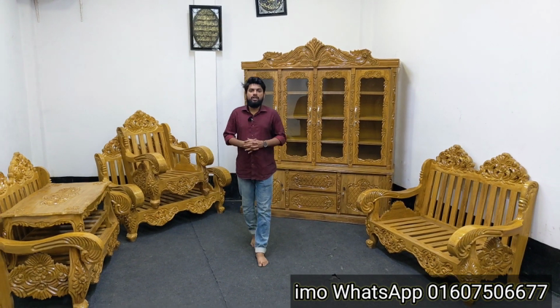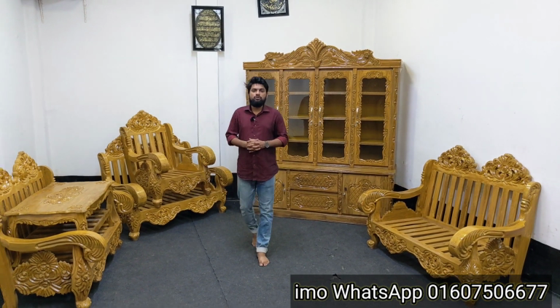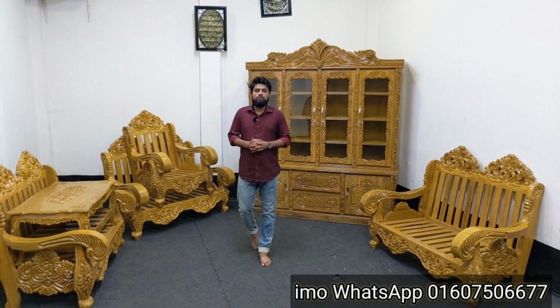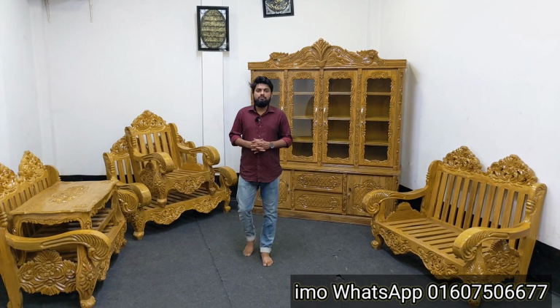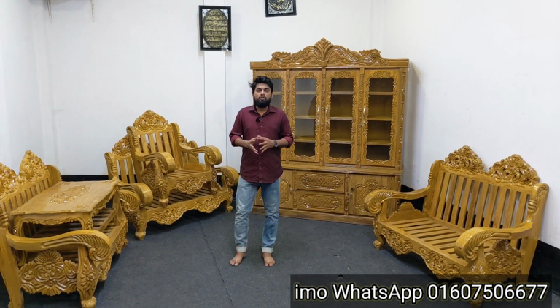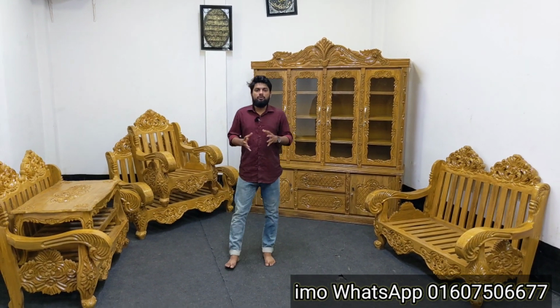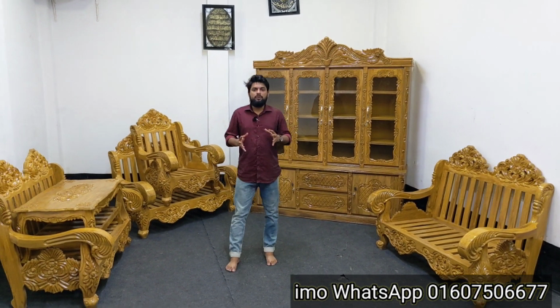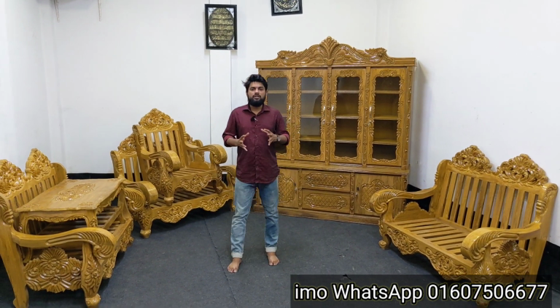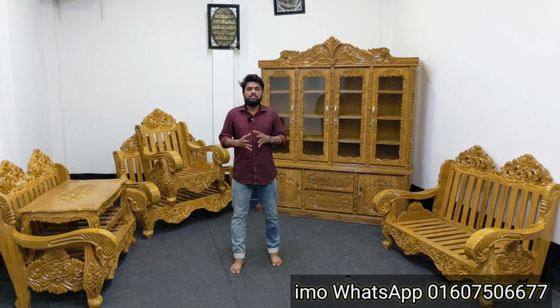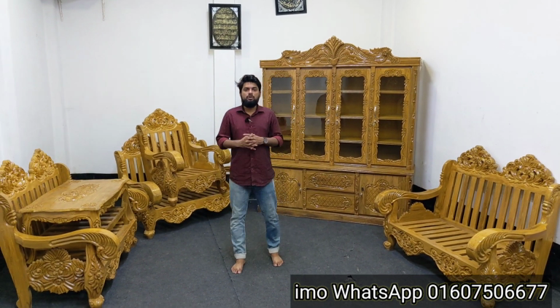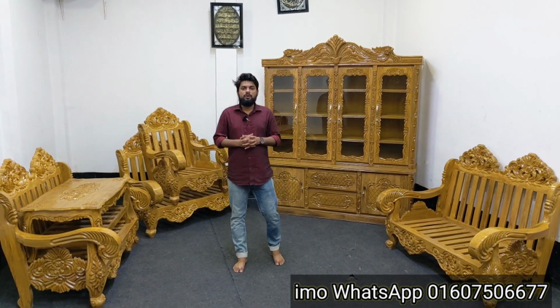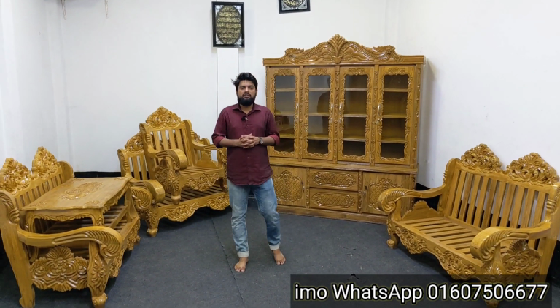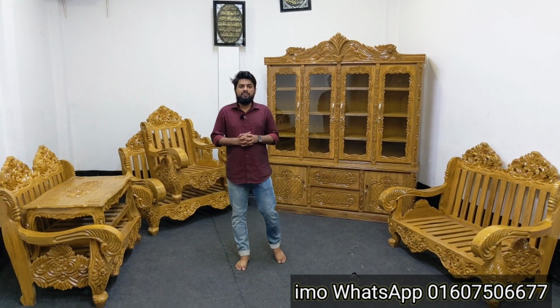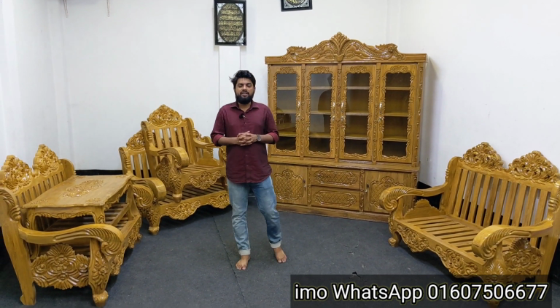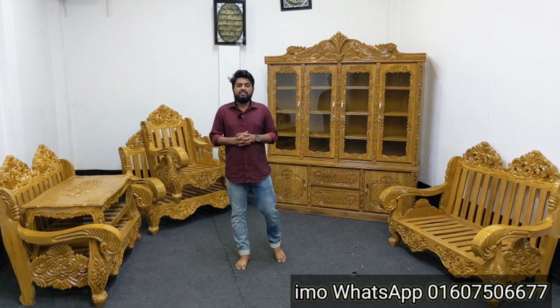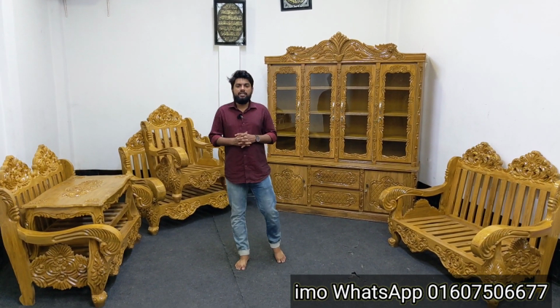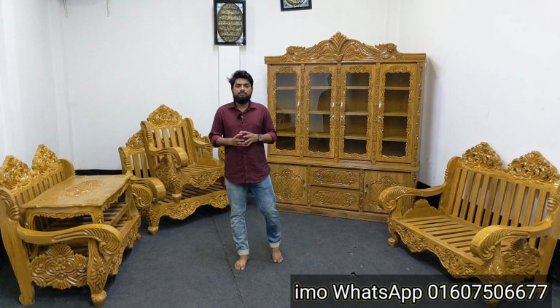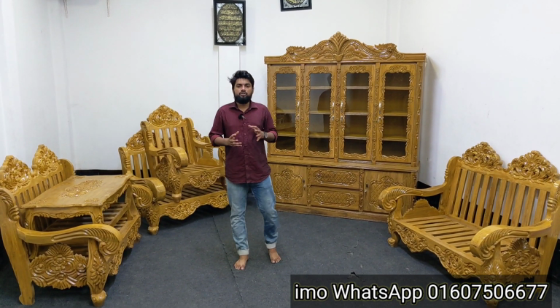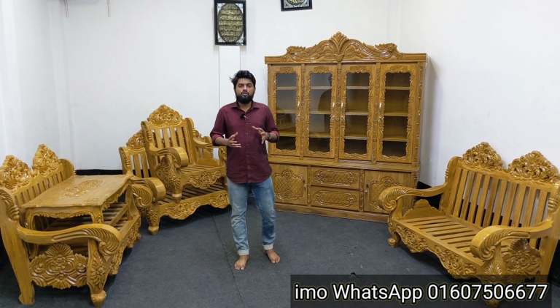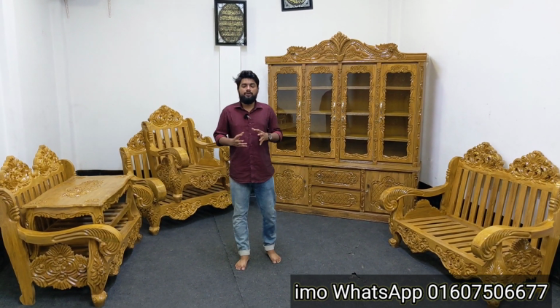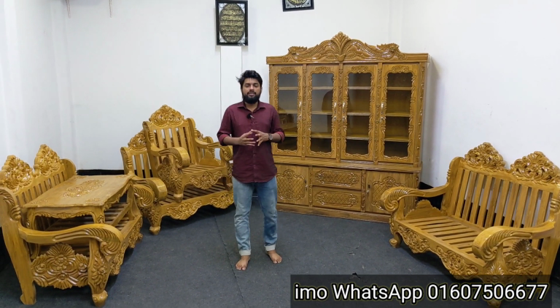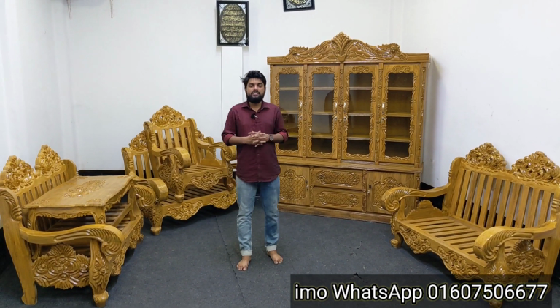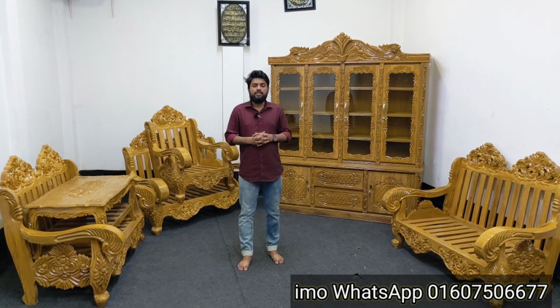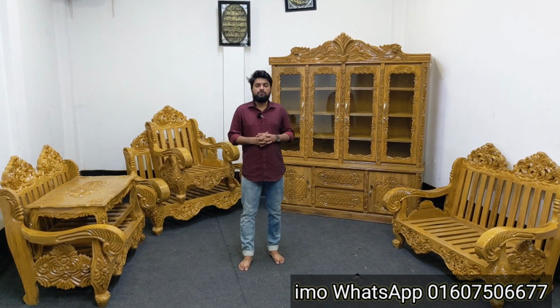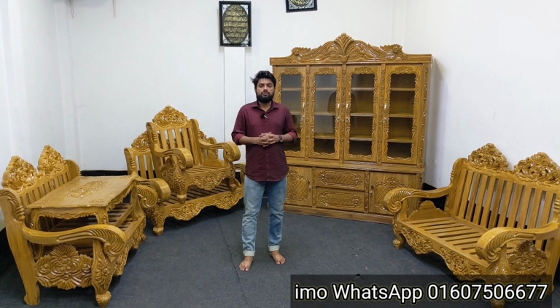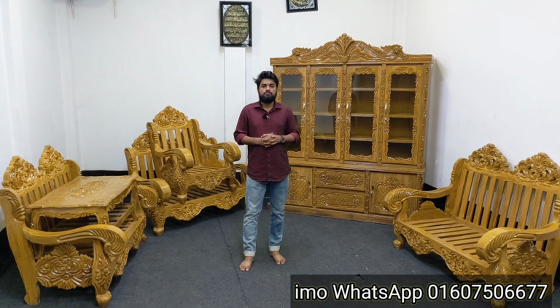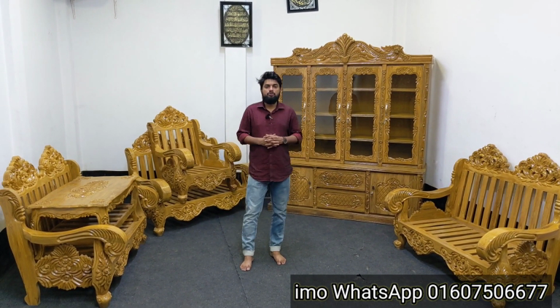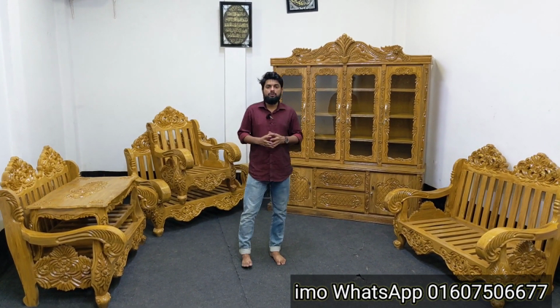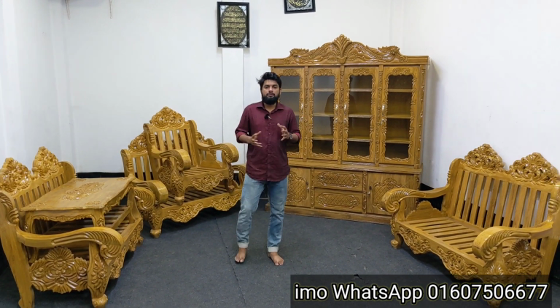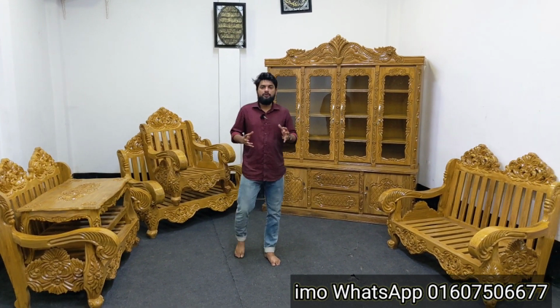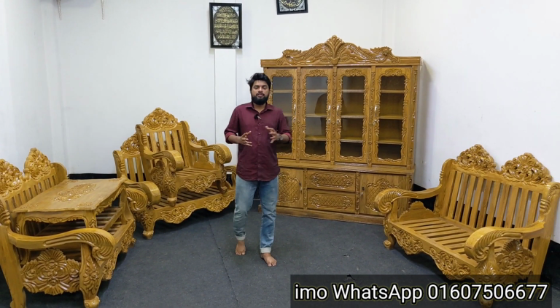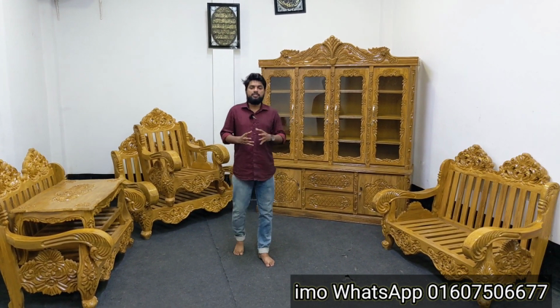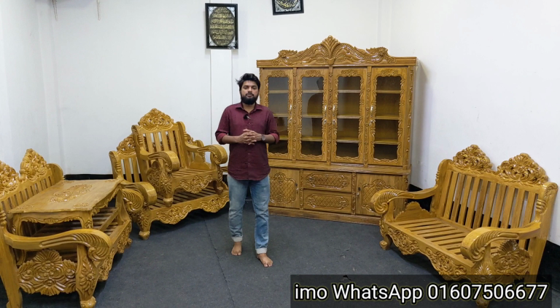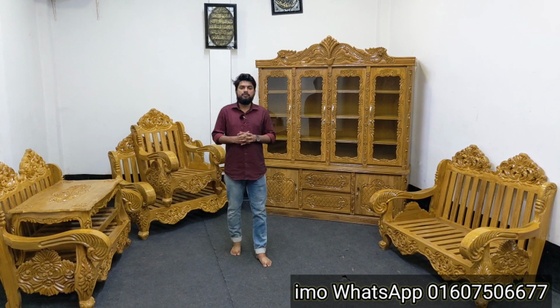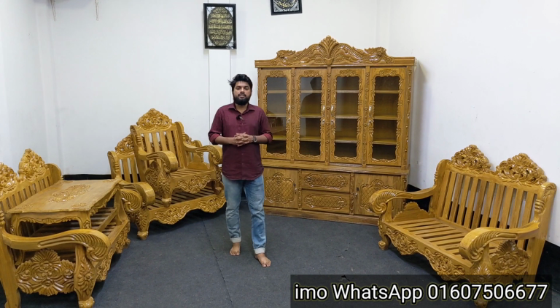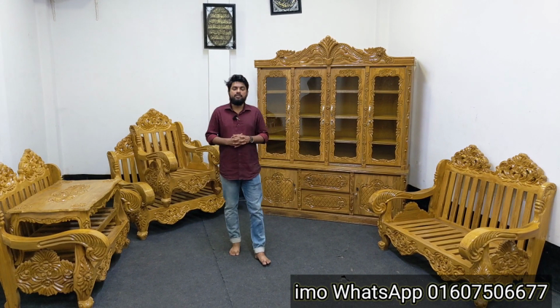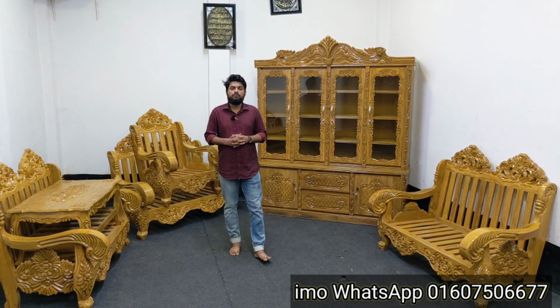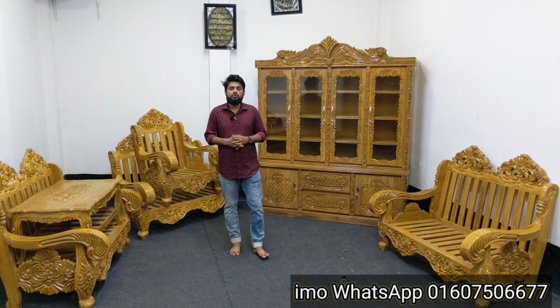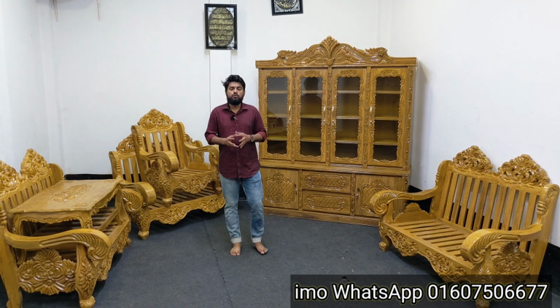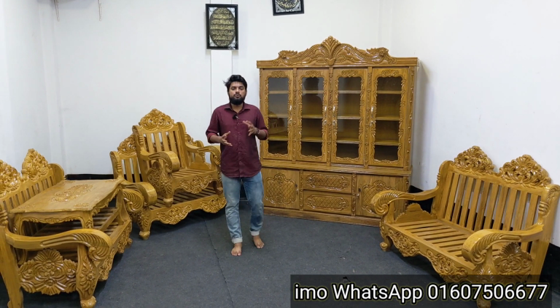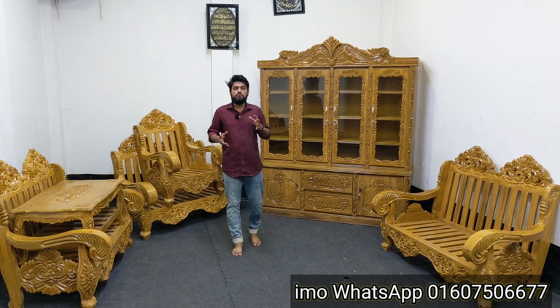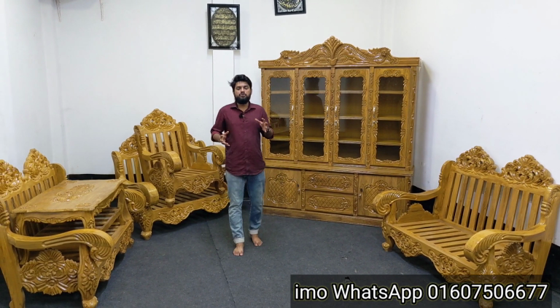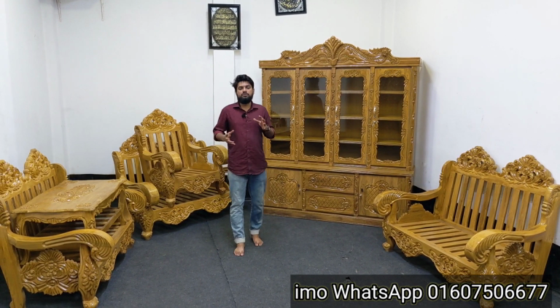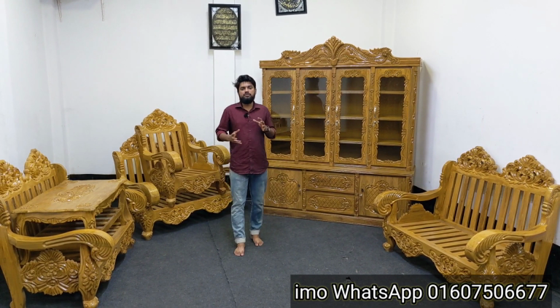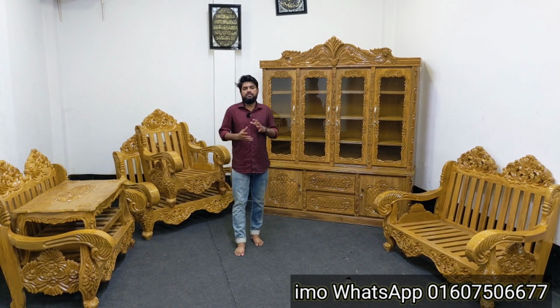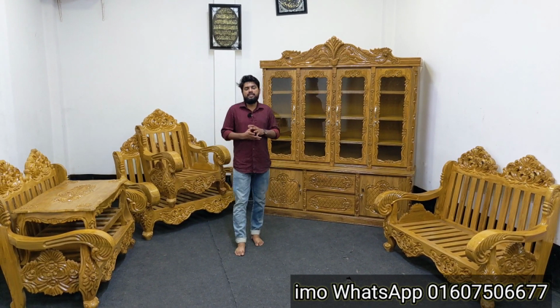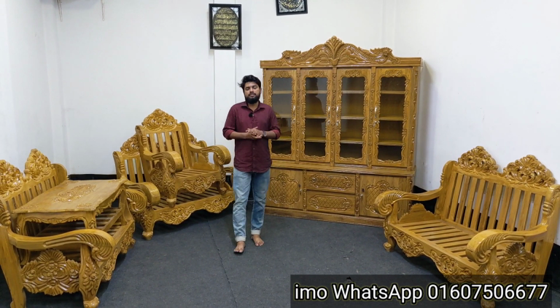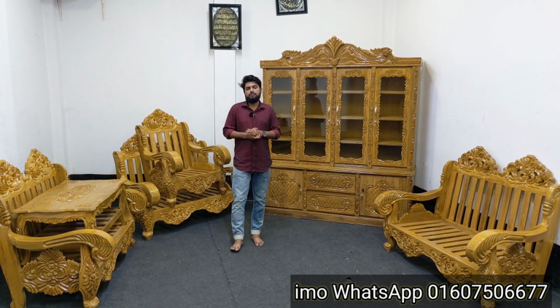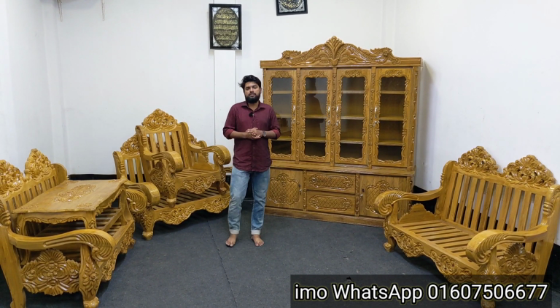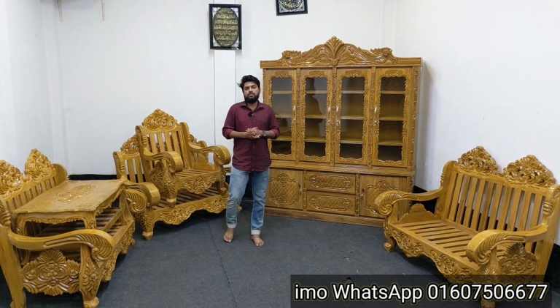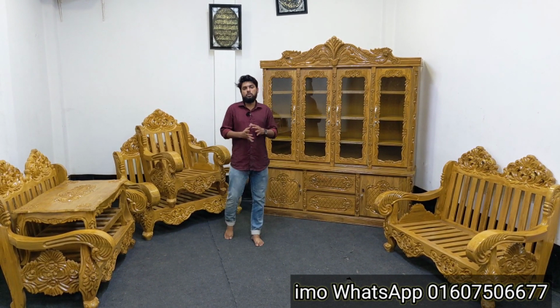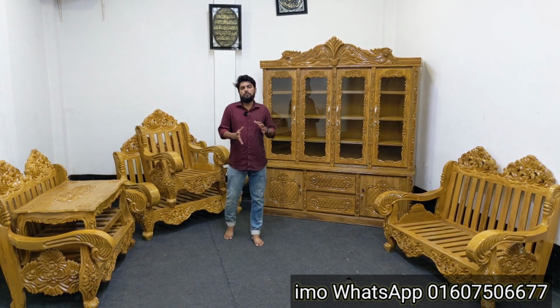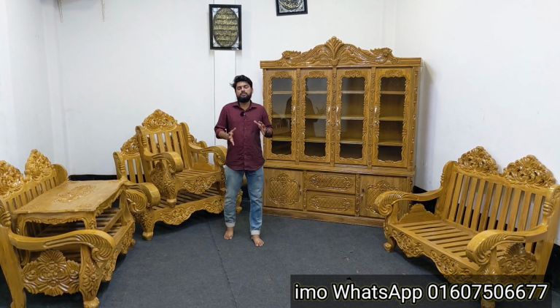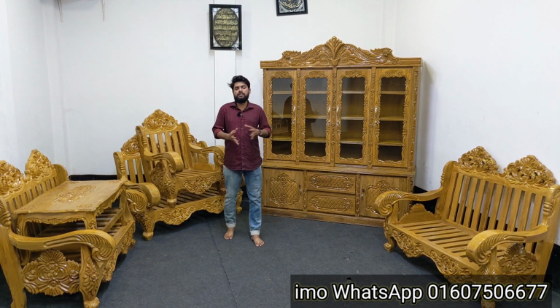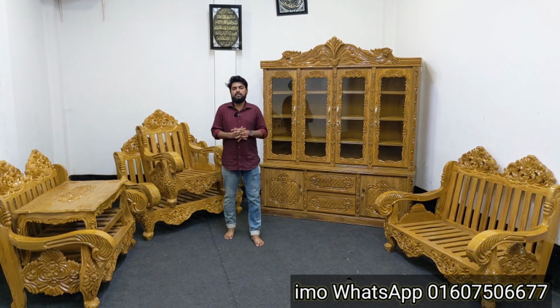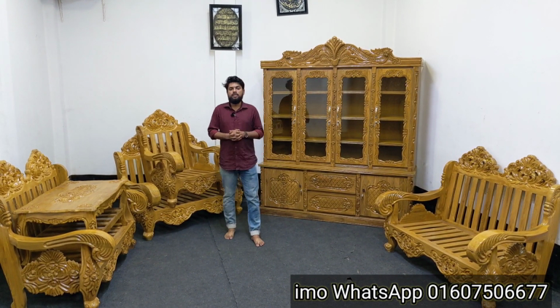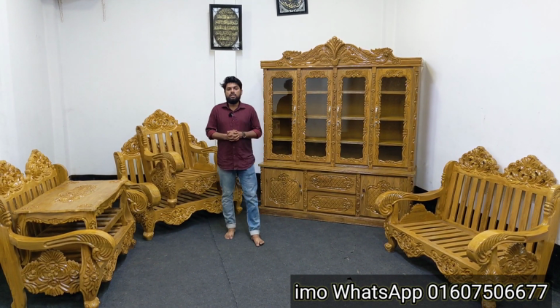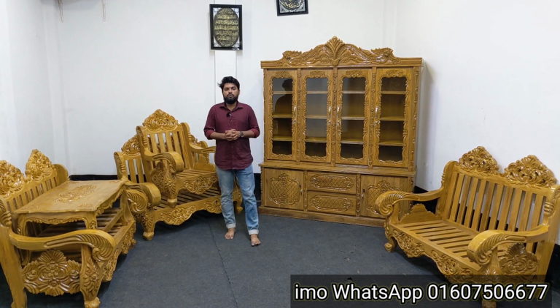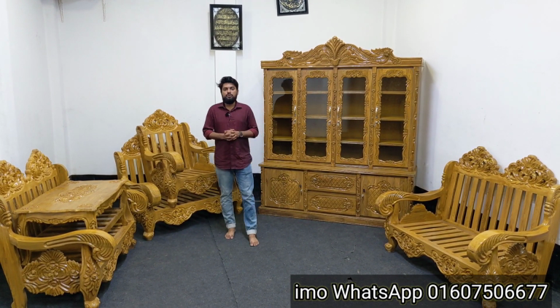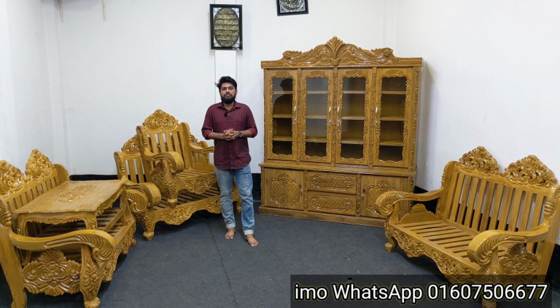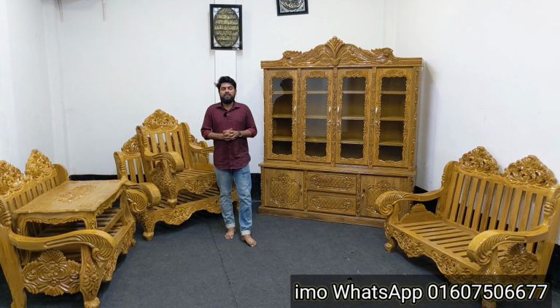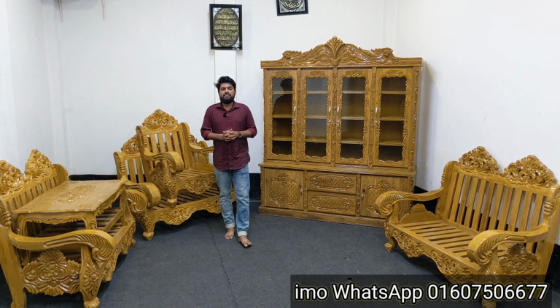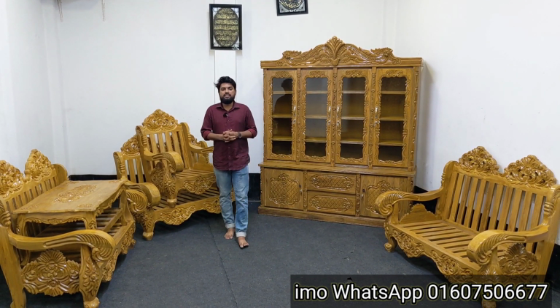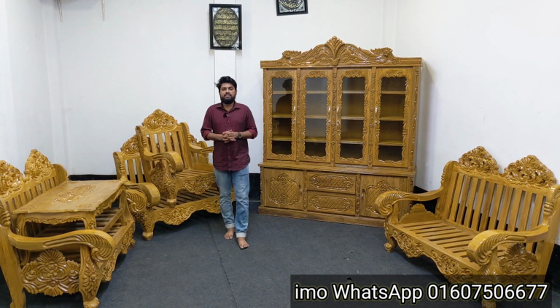Assalamualaikum. P.O.V.O.S. New Model Furniture. Now, we're going to show you the best design. The most beautiful design is DUTY Furniture.